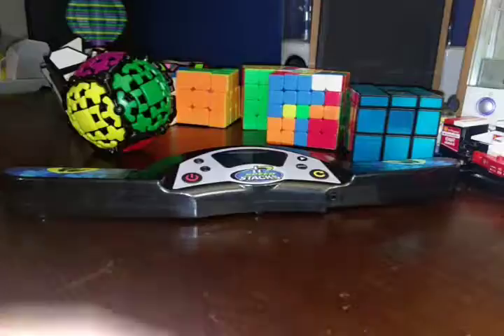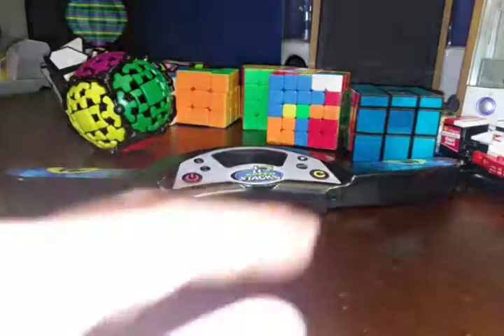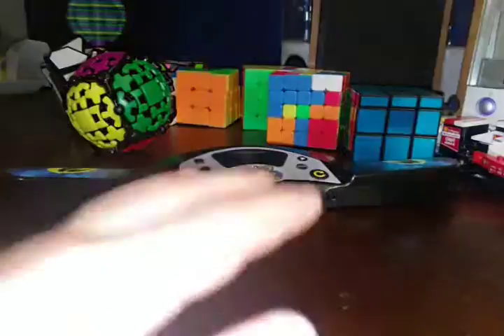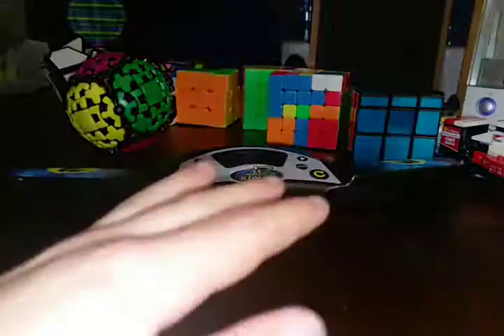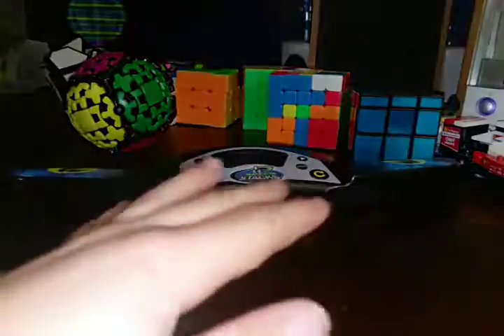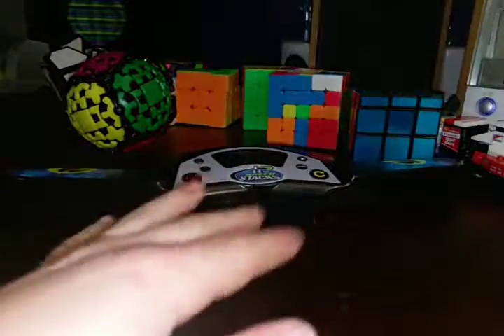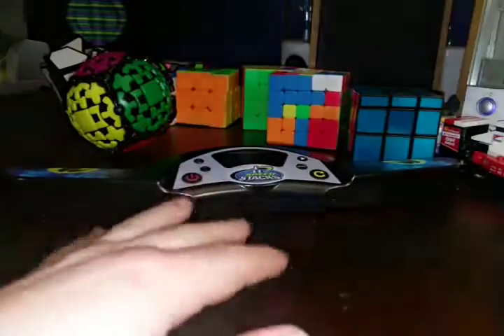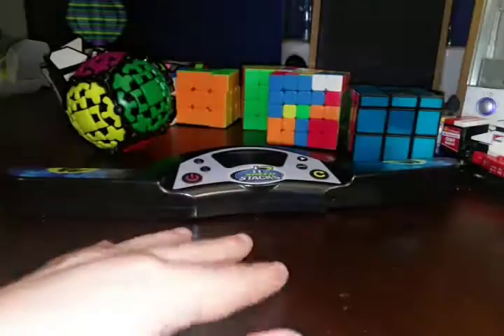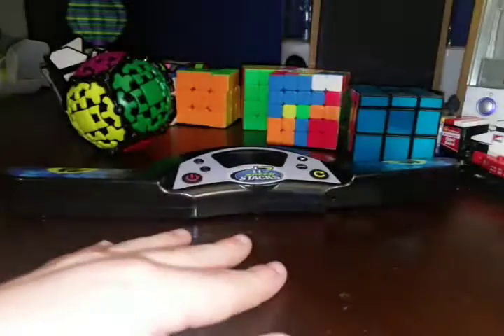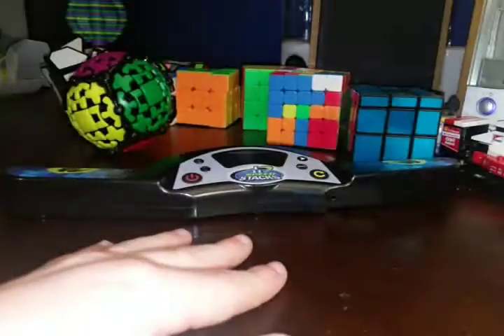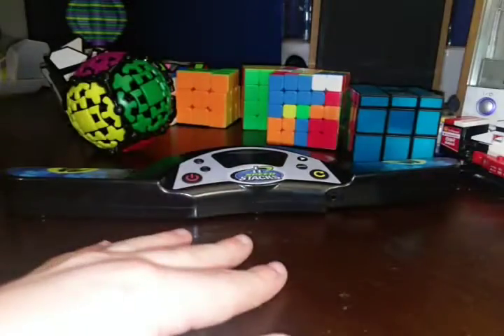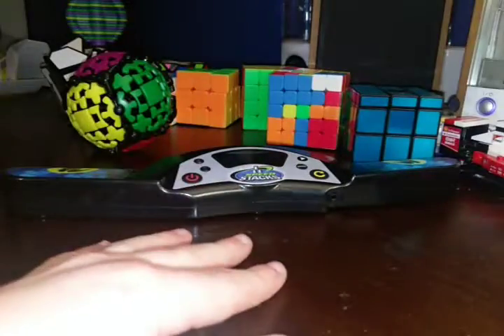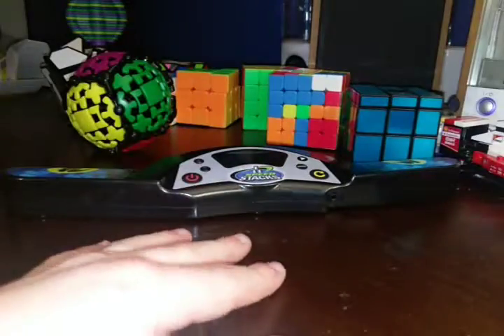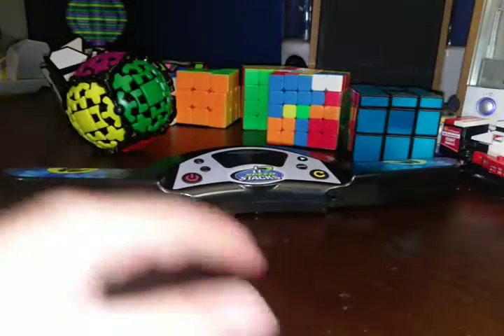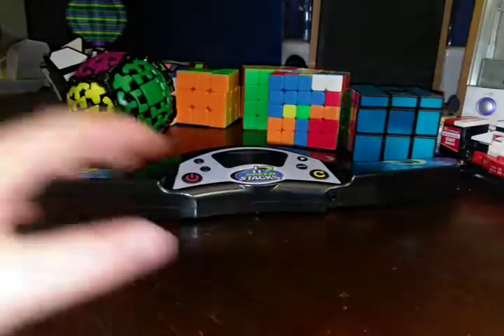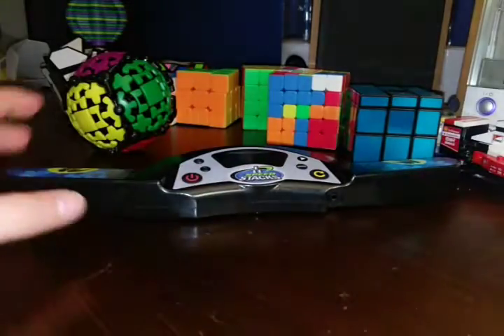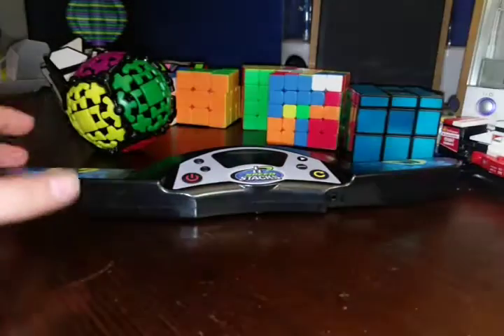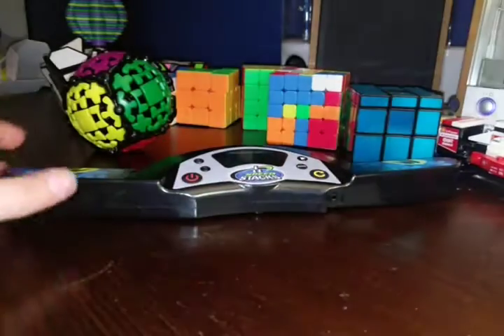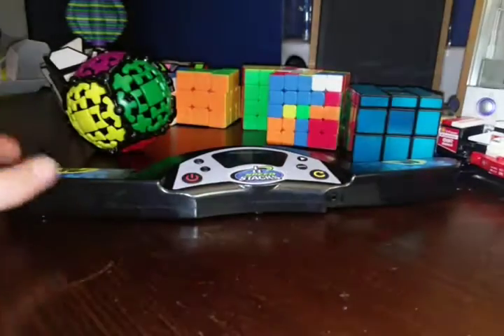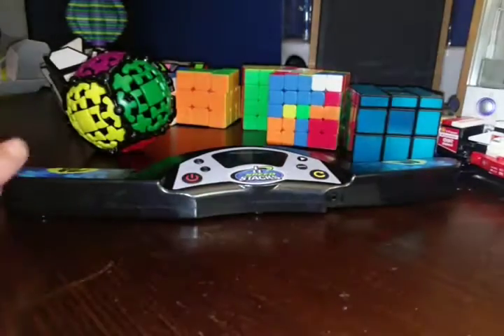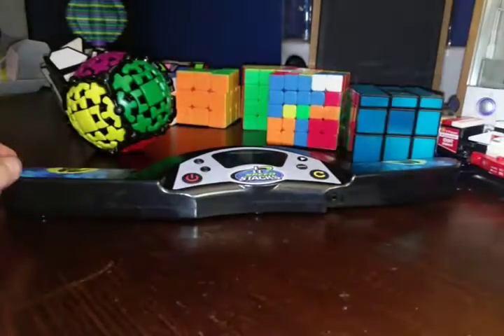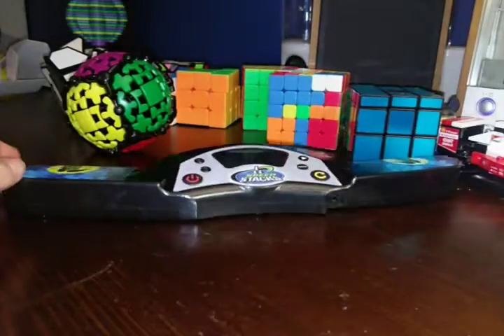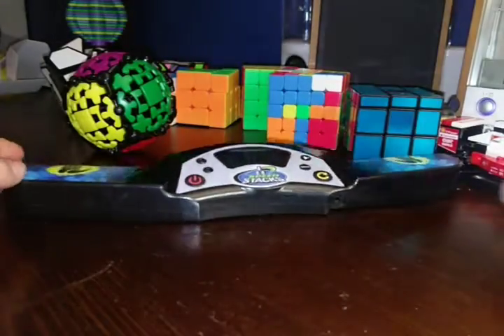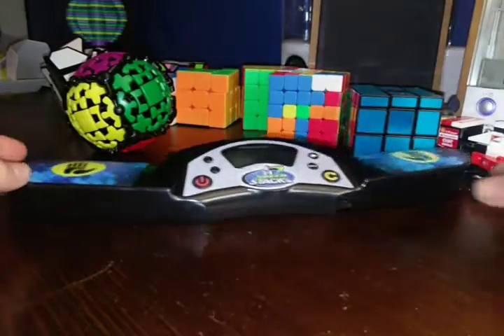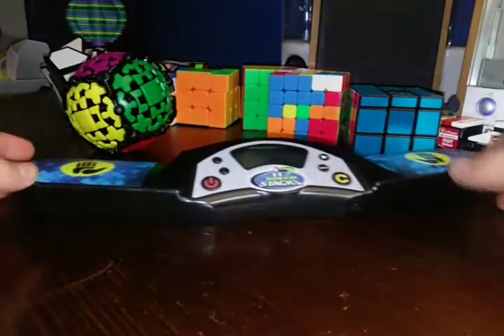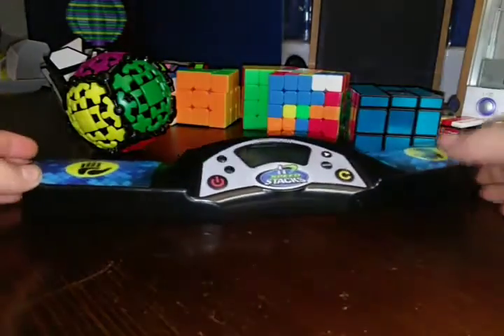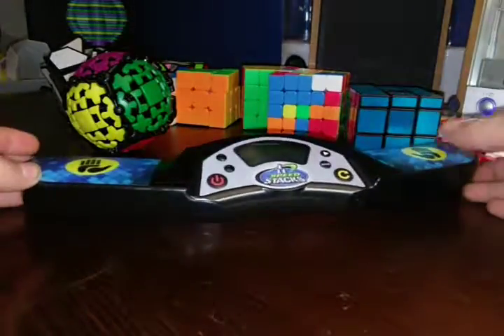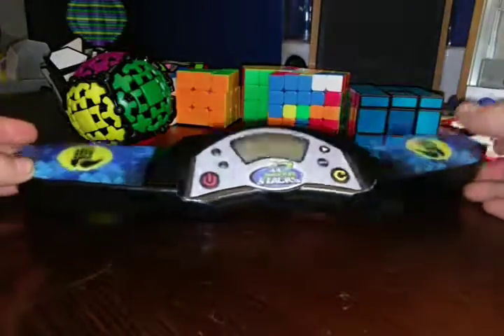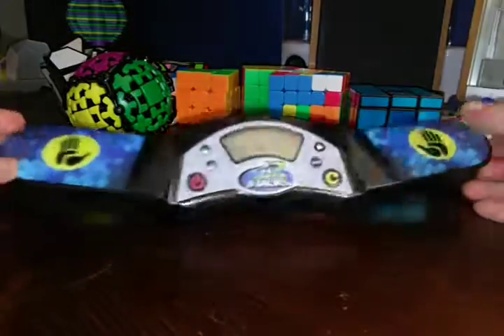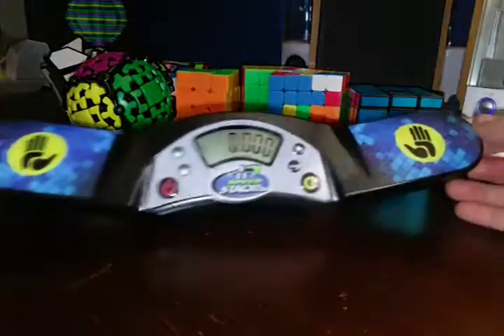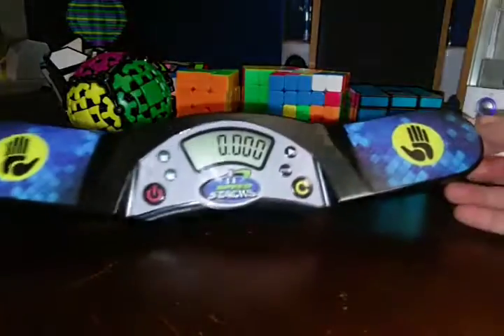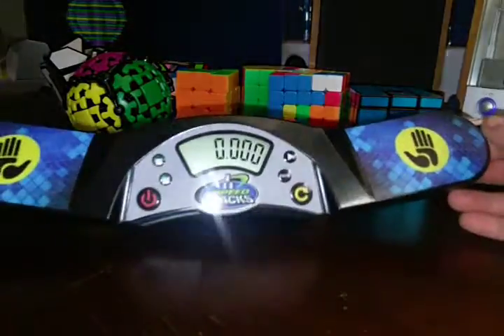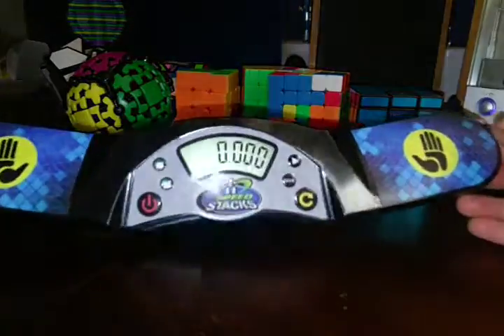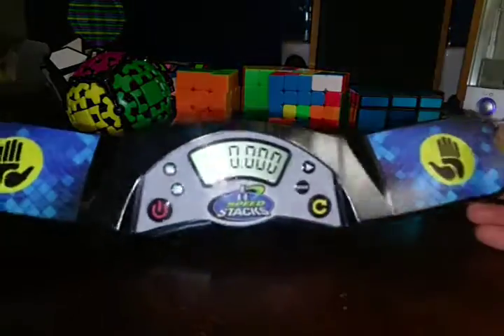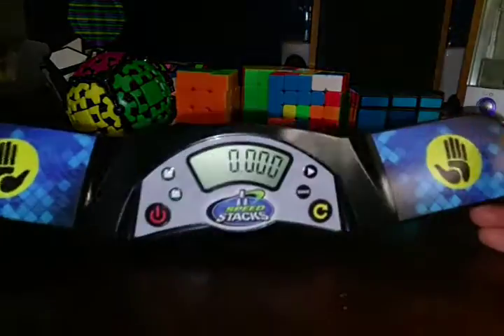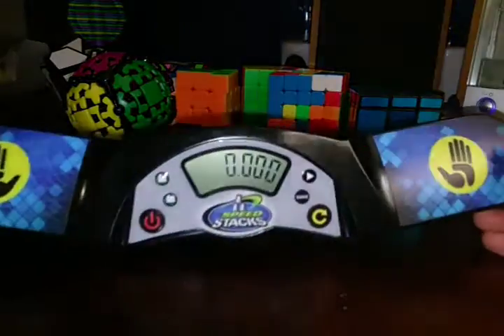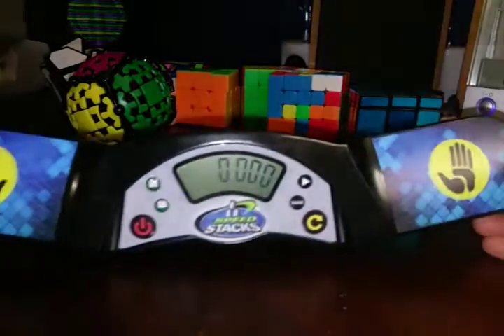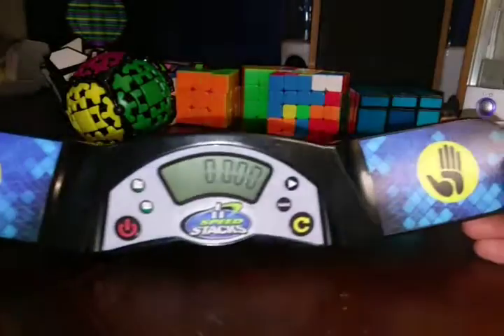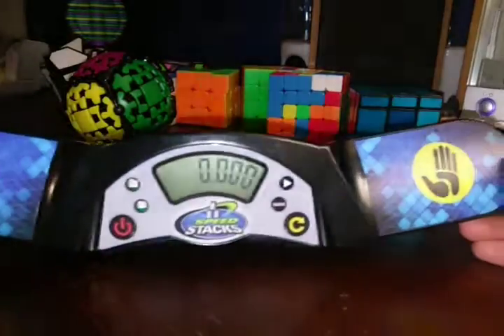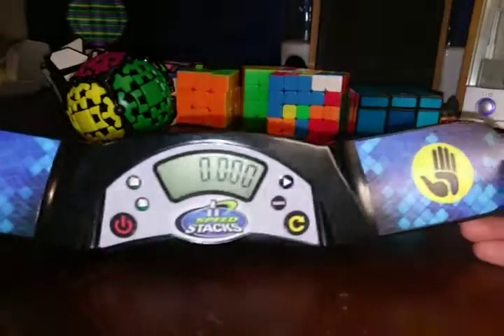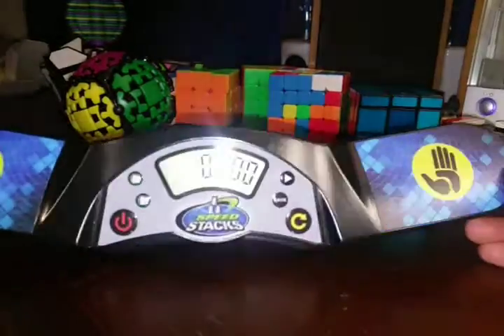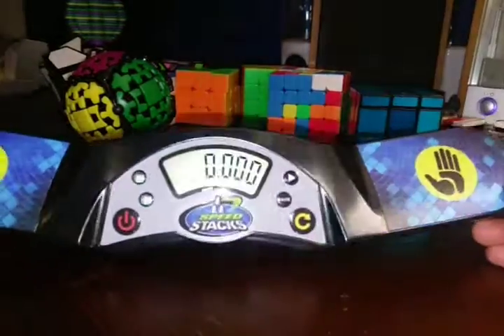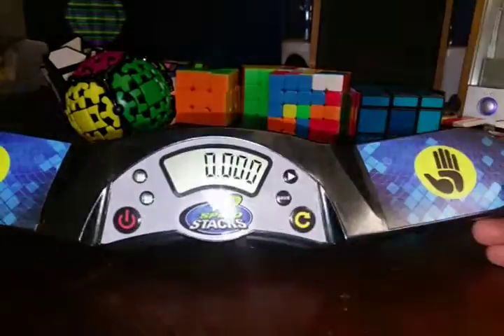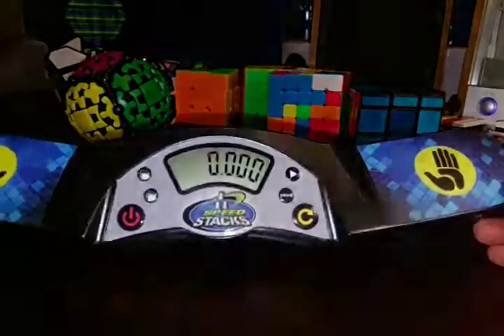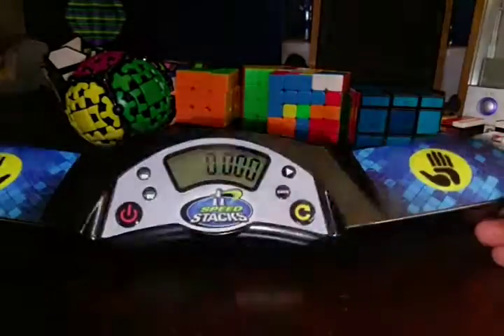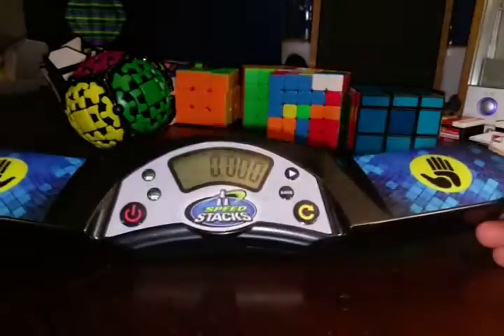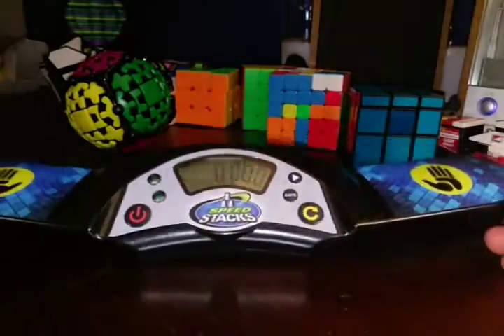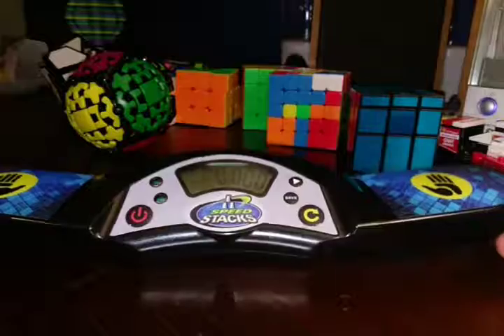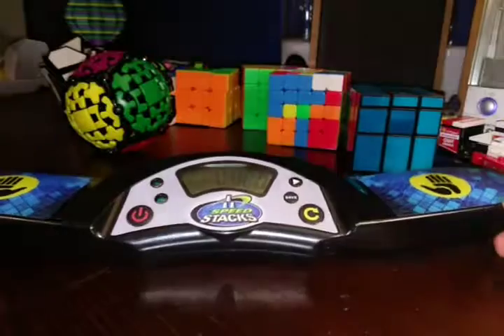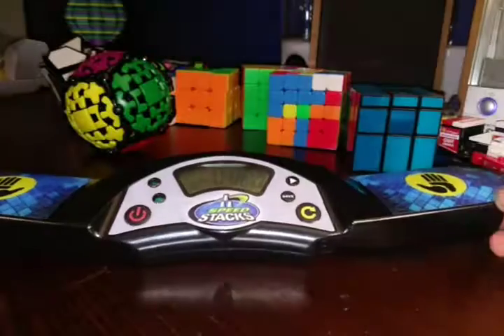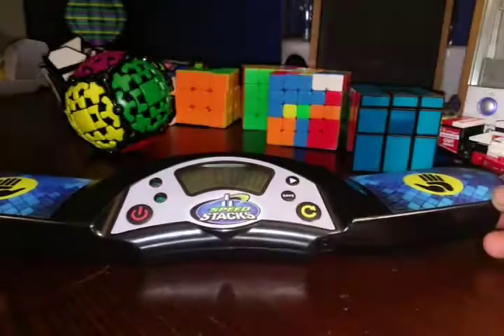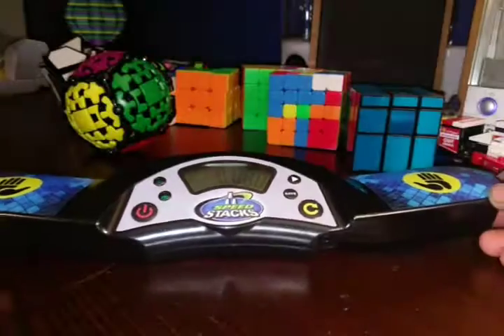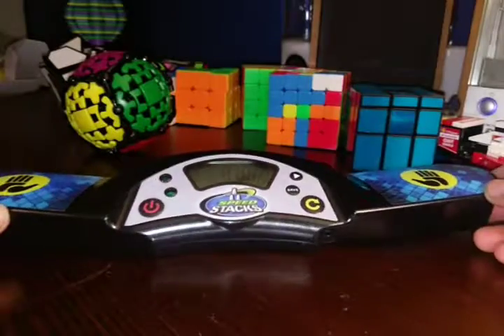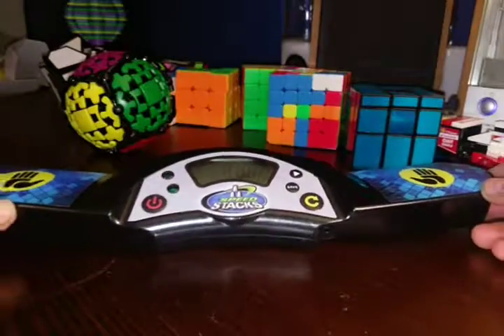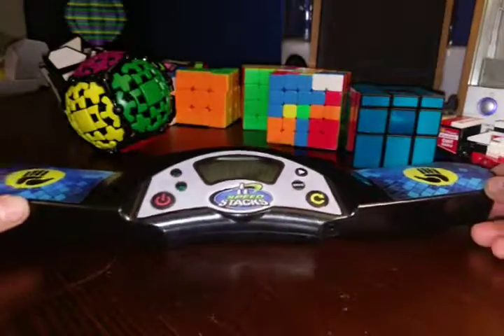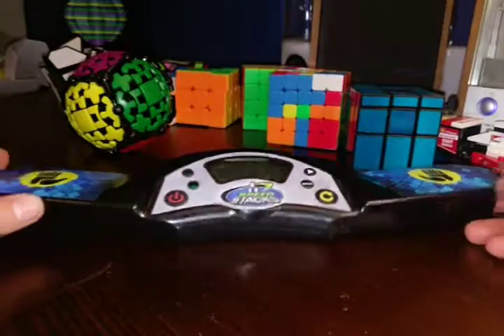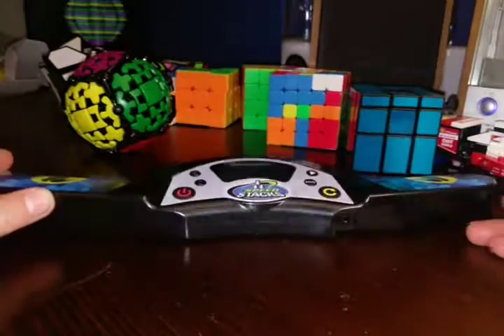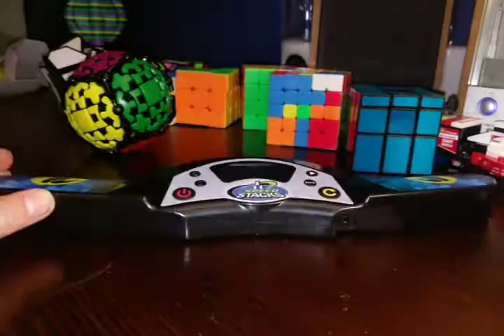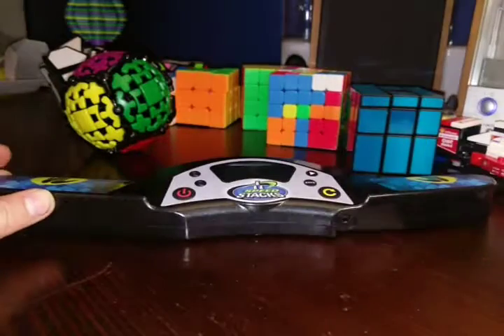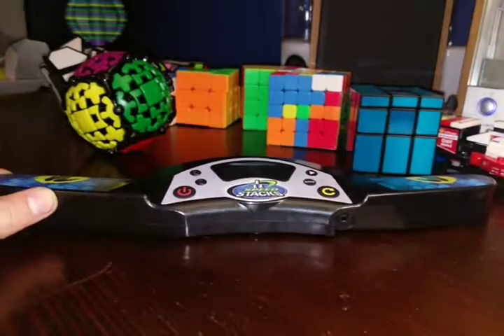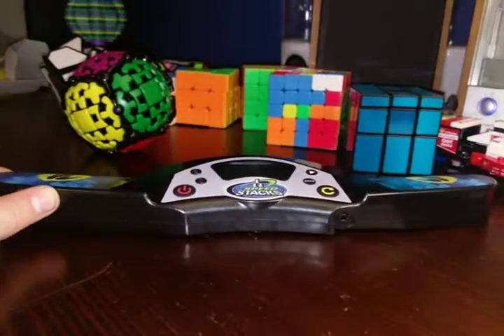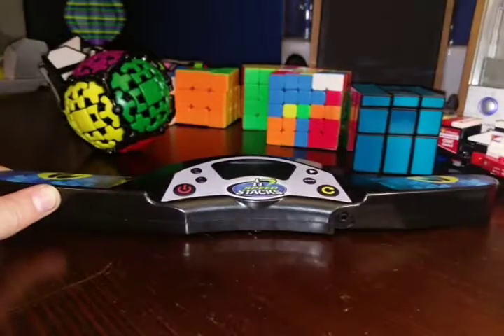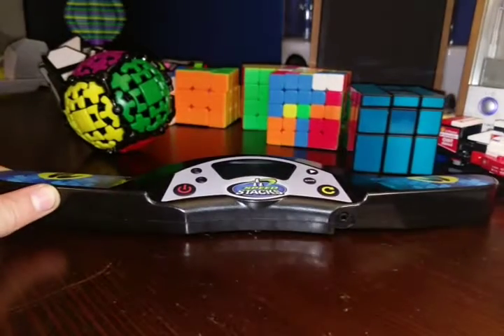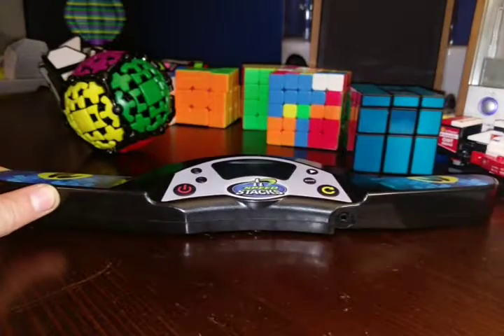Hey guys, it's the Cube Factor here. So today I'm here with something special — it's the Professional Rubik's Cube Timer.